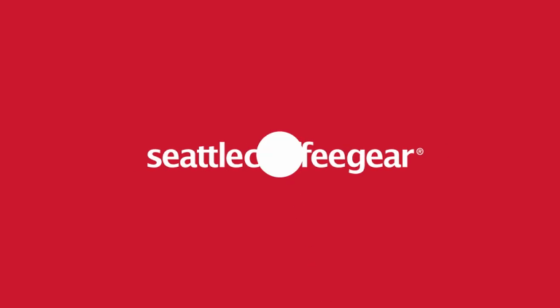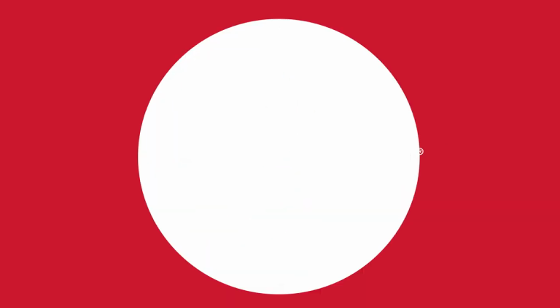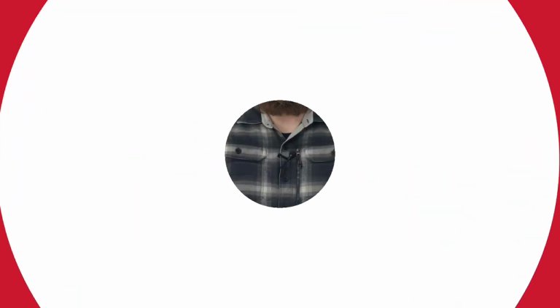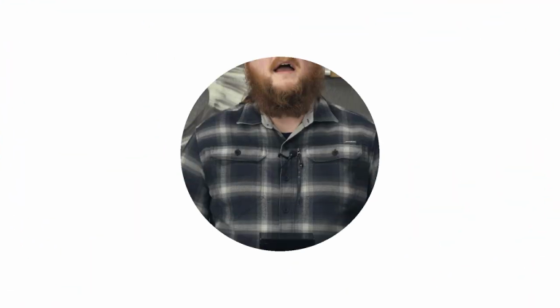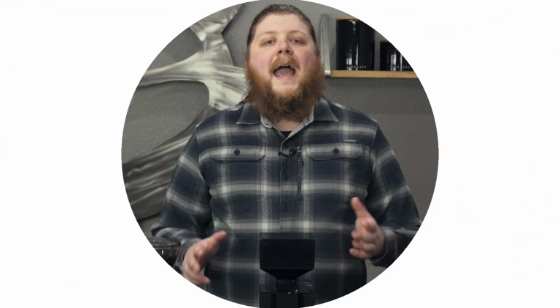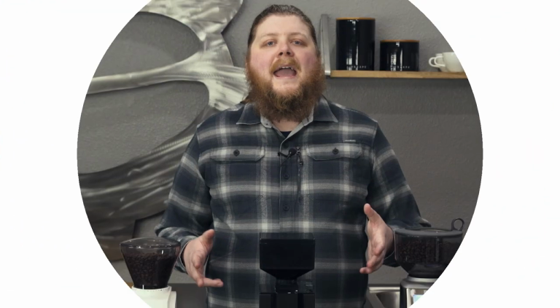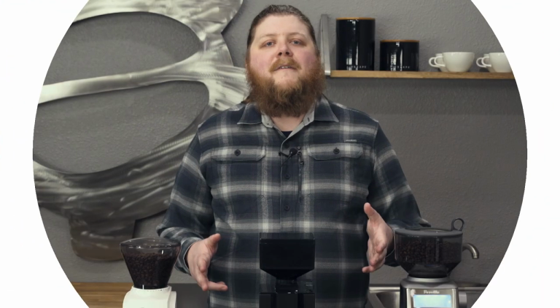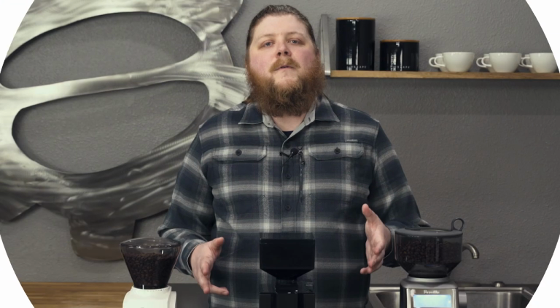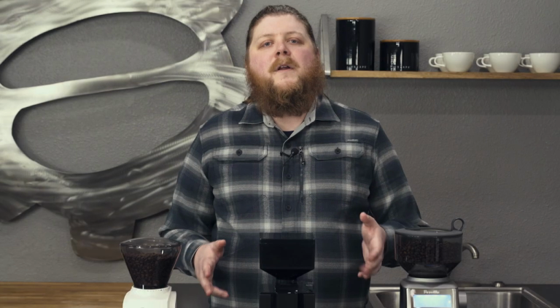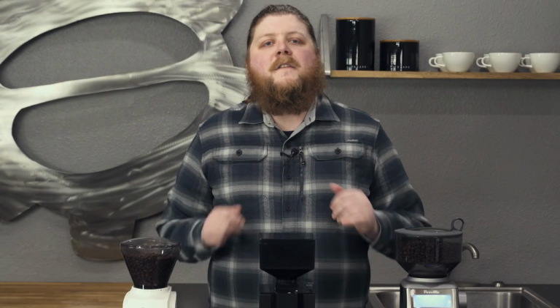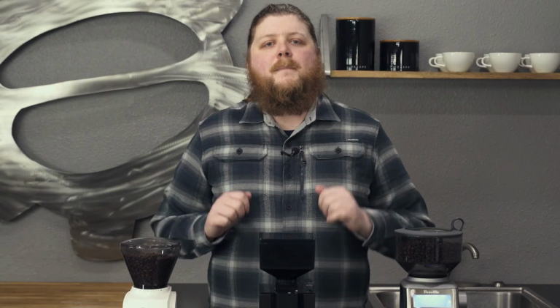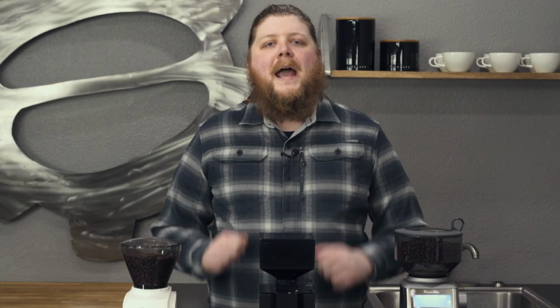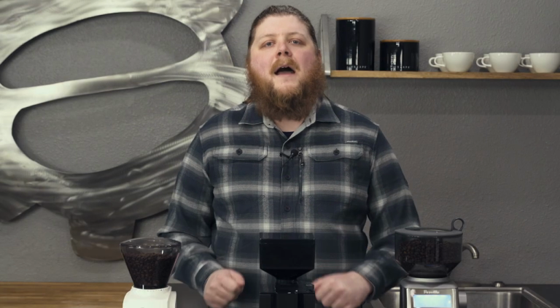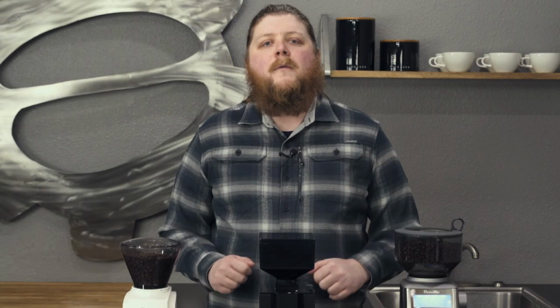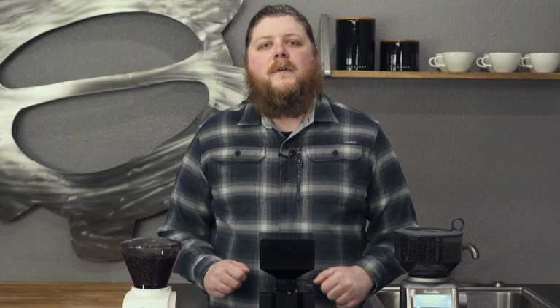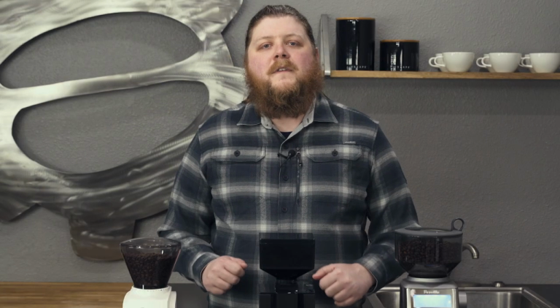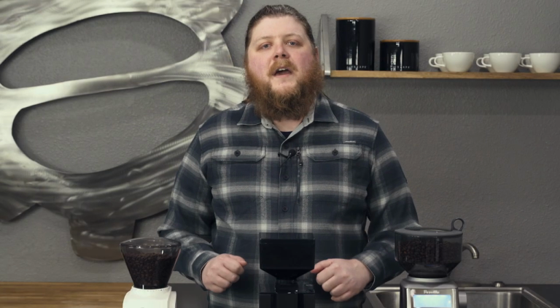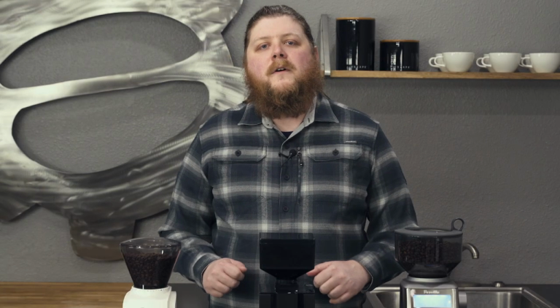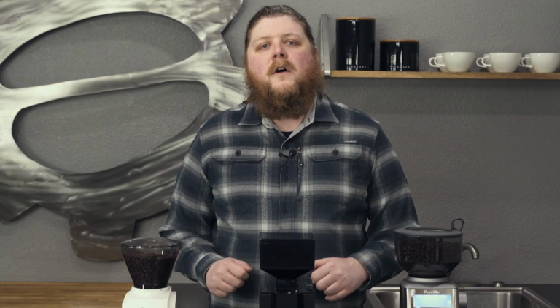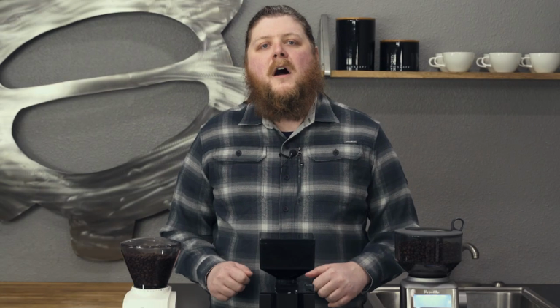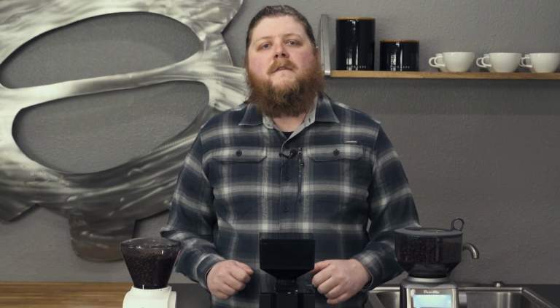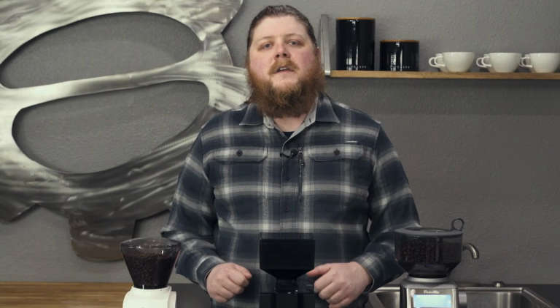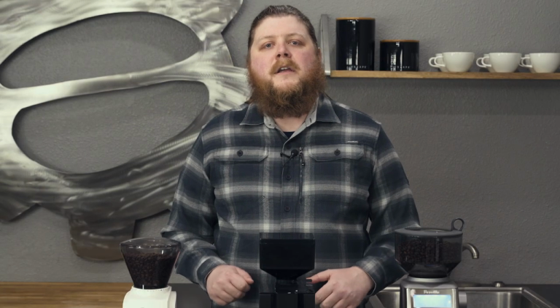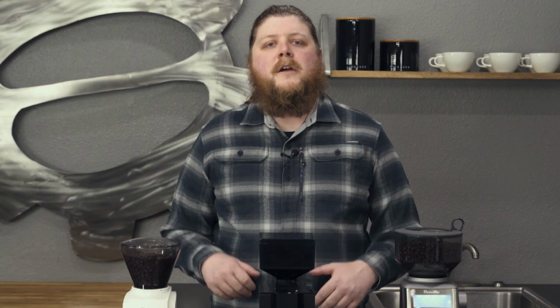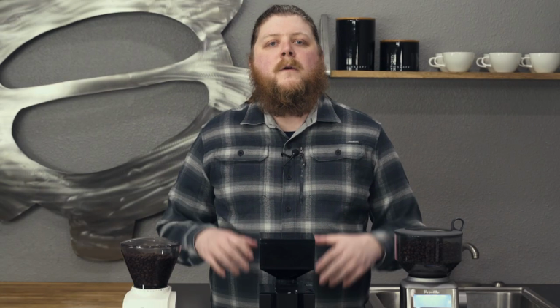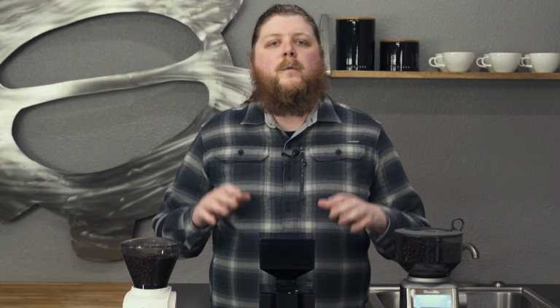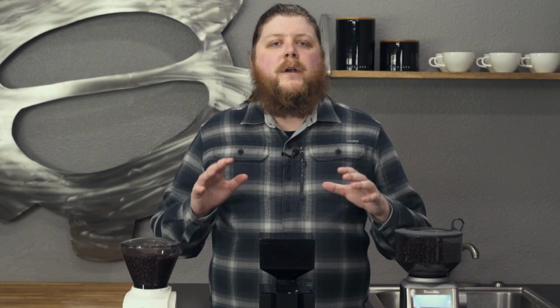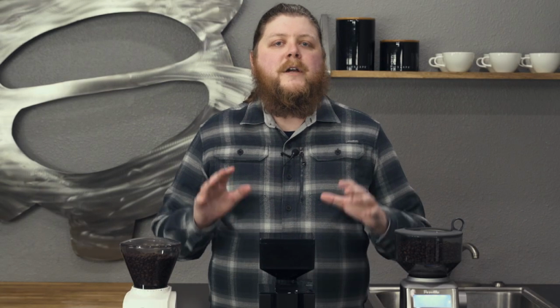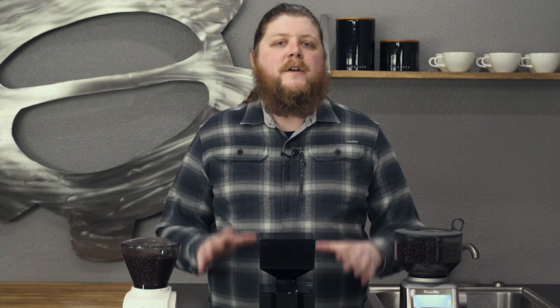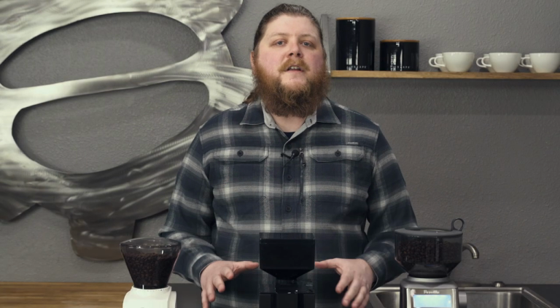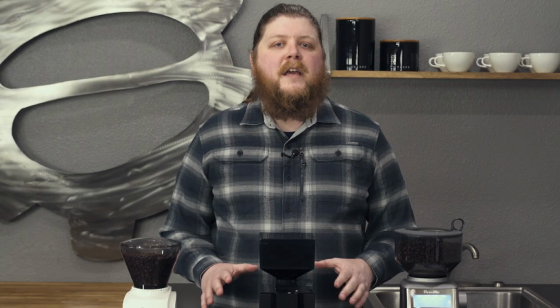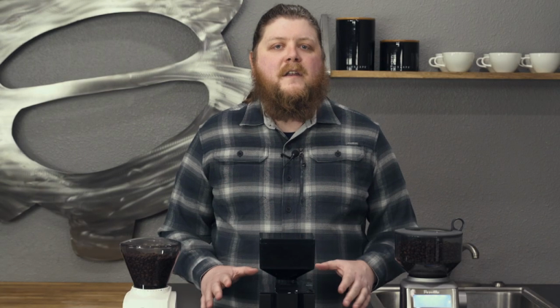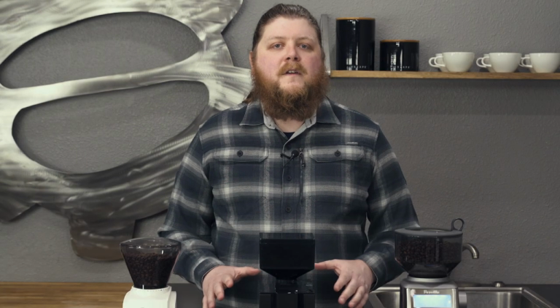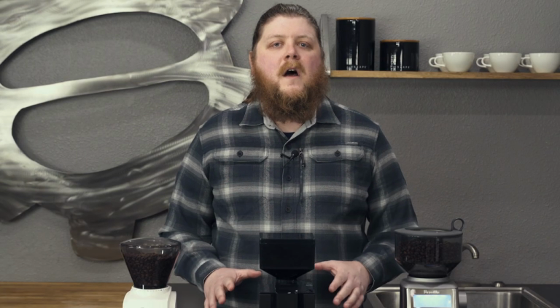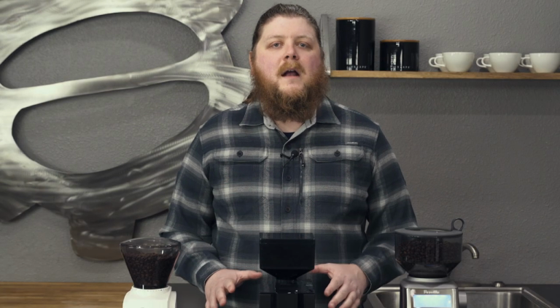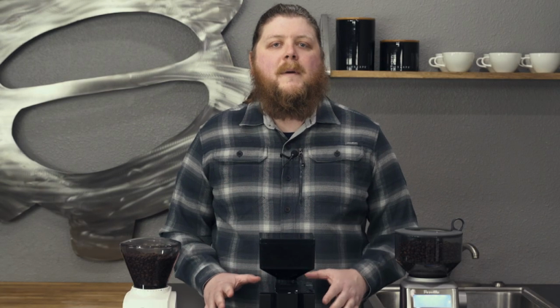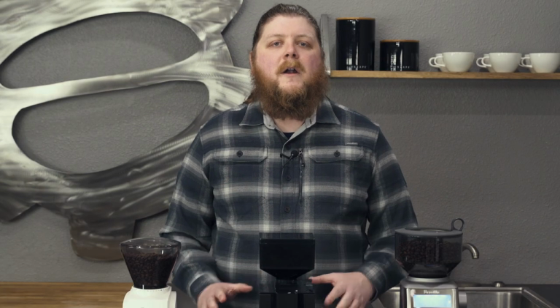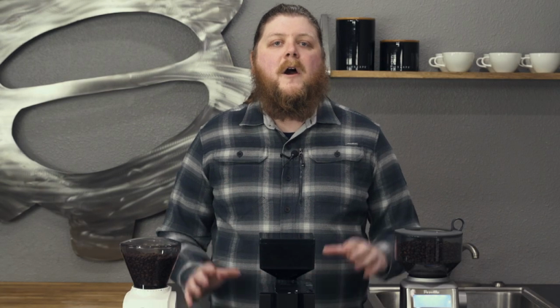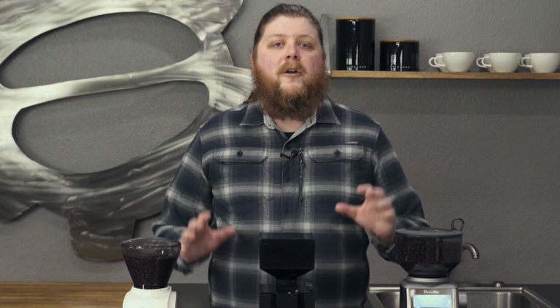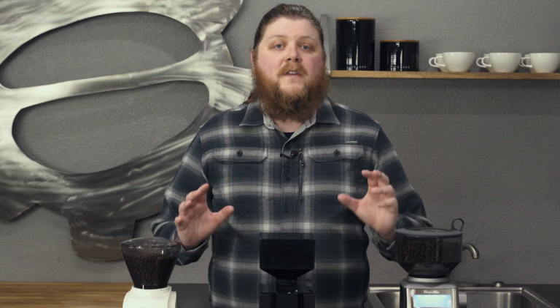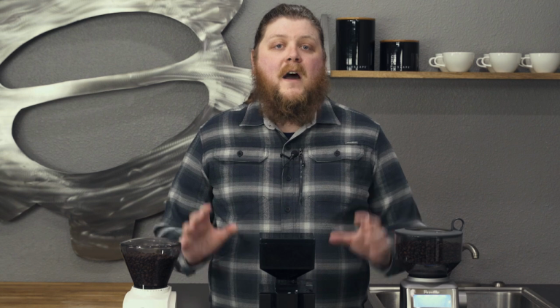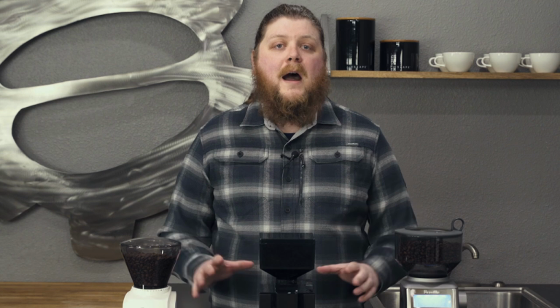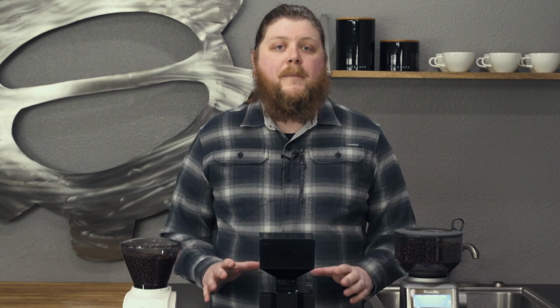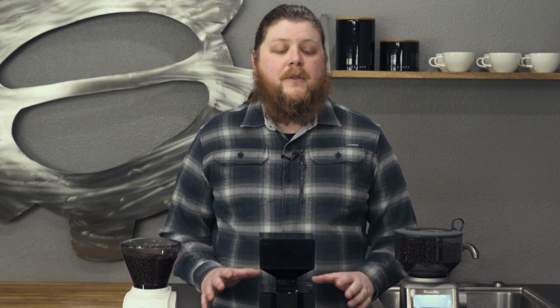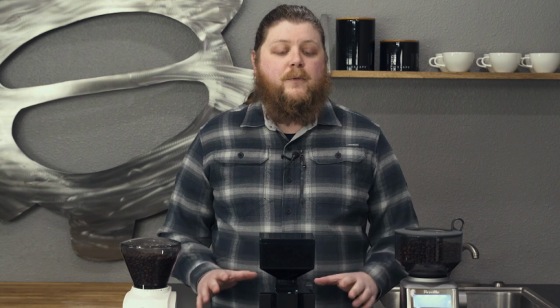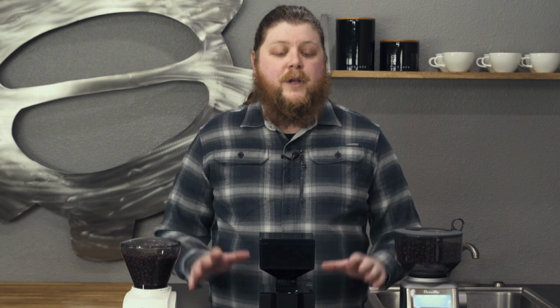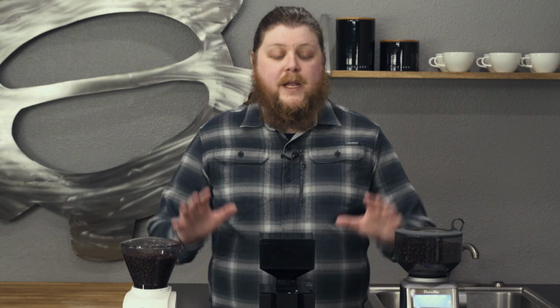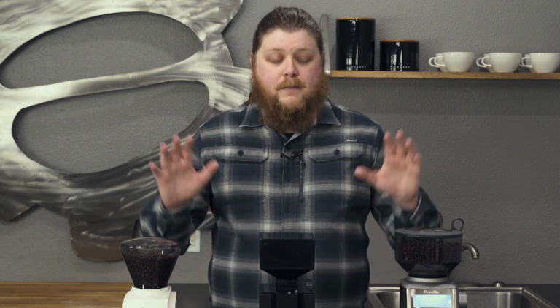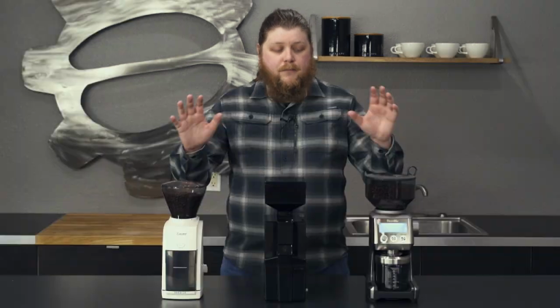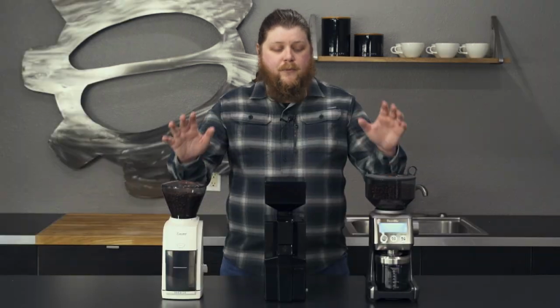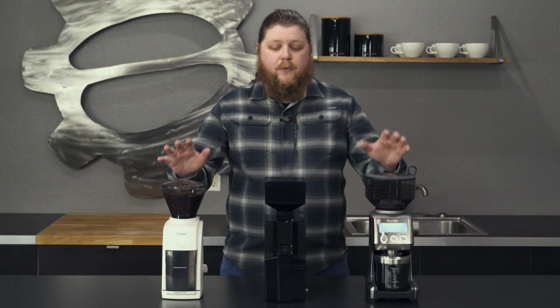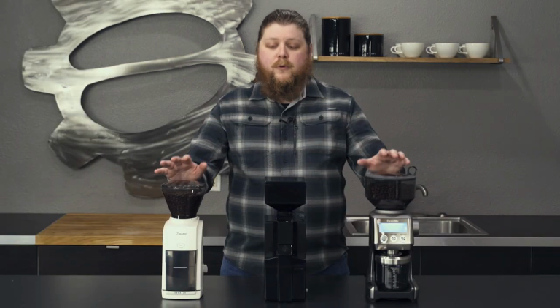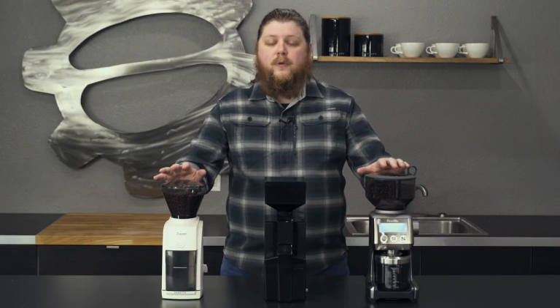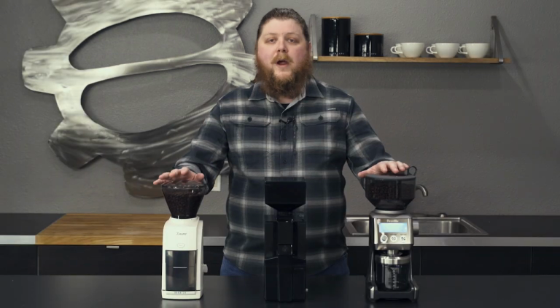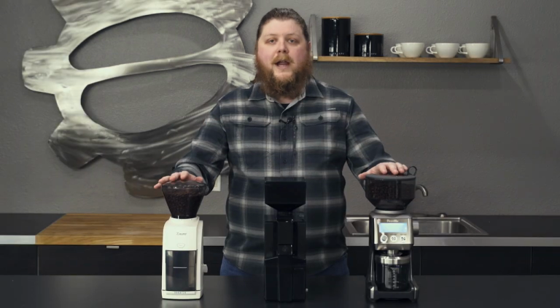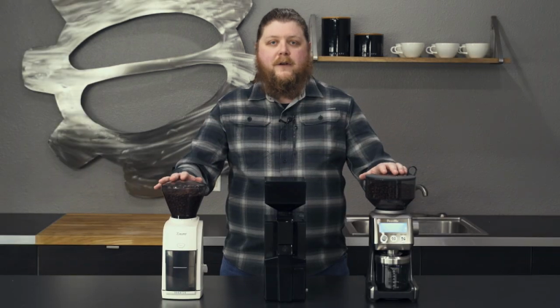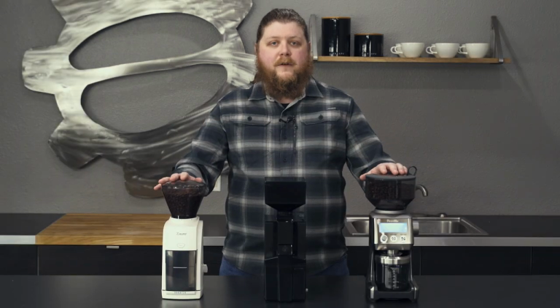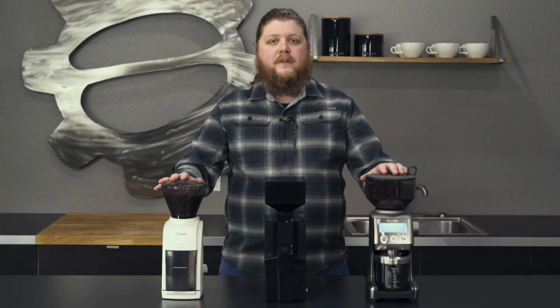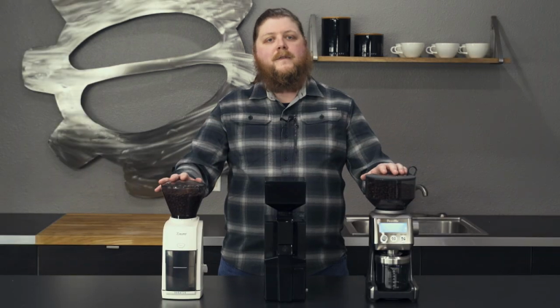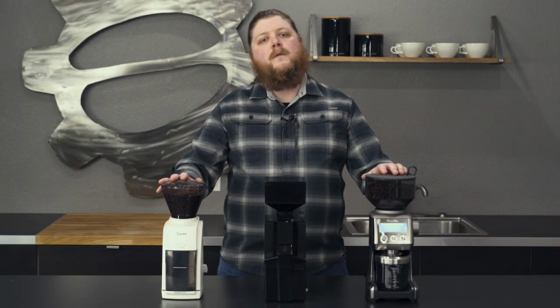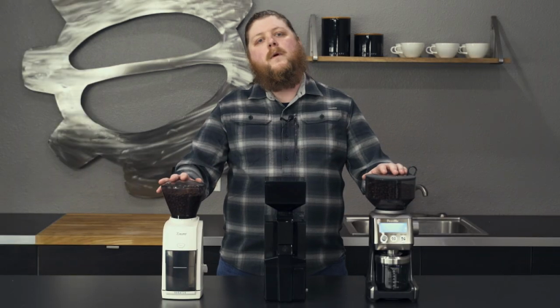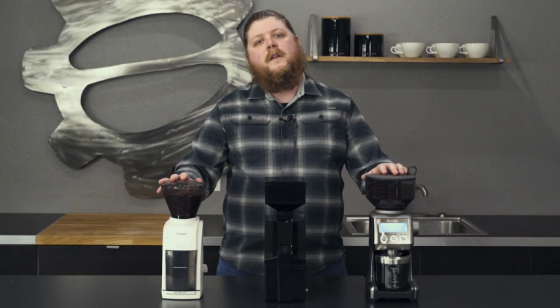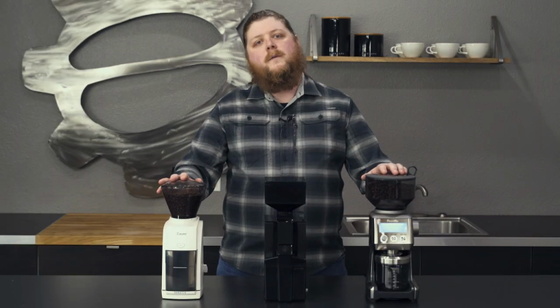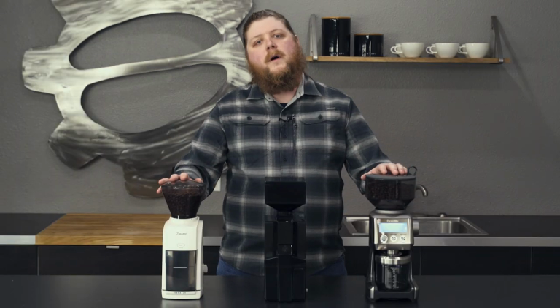Hey everyone, it's Pat with Seattle Coffee Gear. We're here today to talk about our top three brew grinders of 2020.